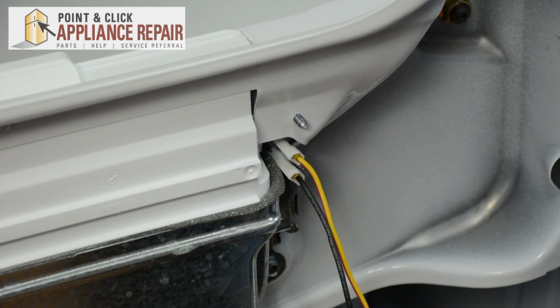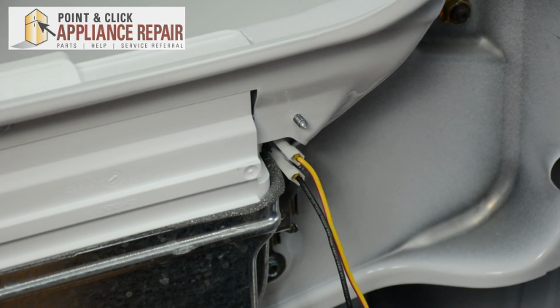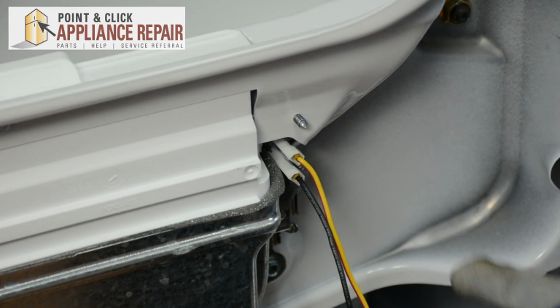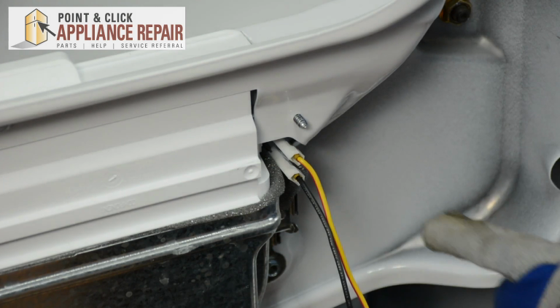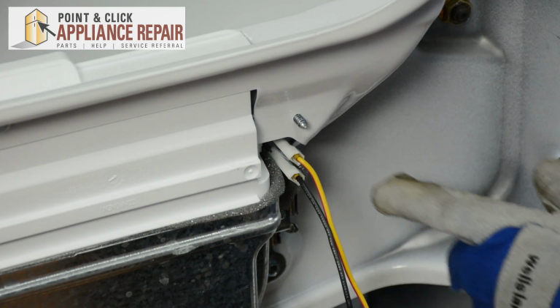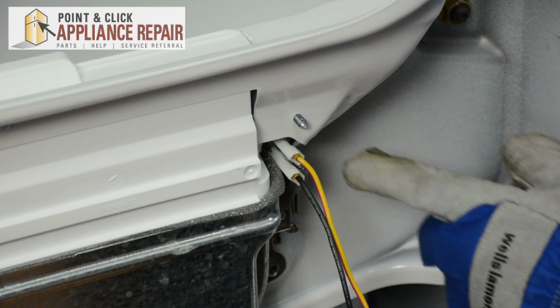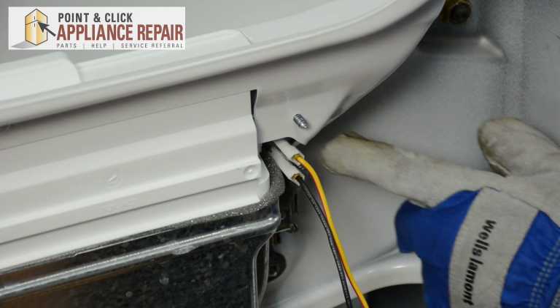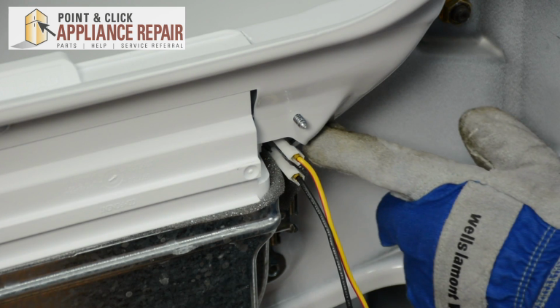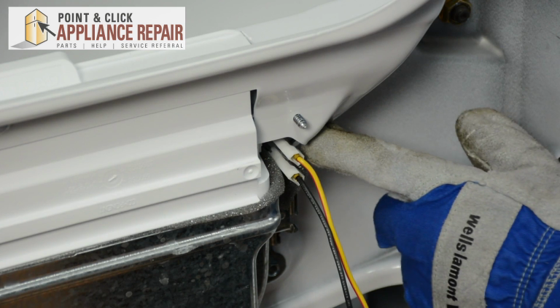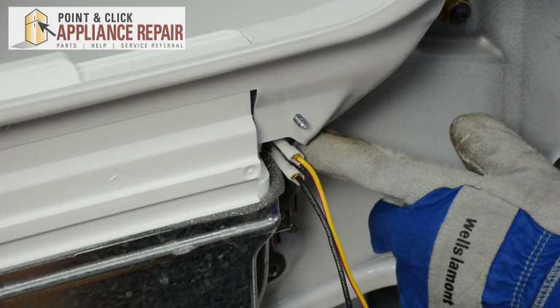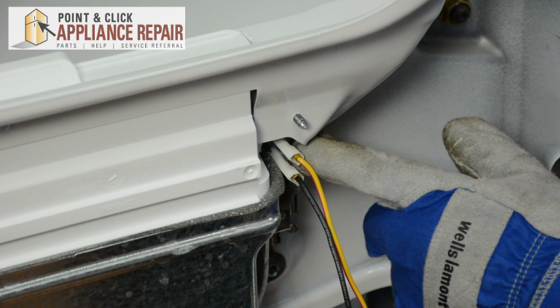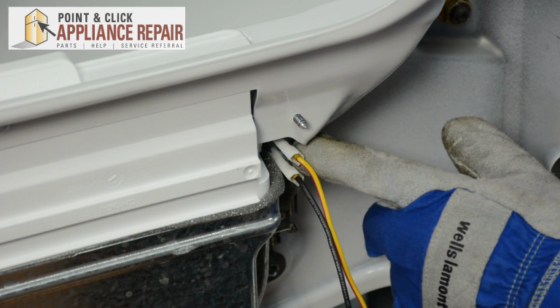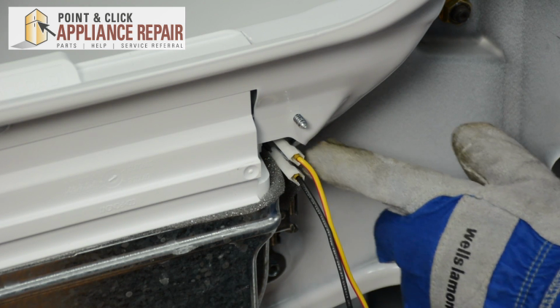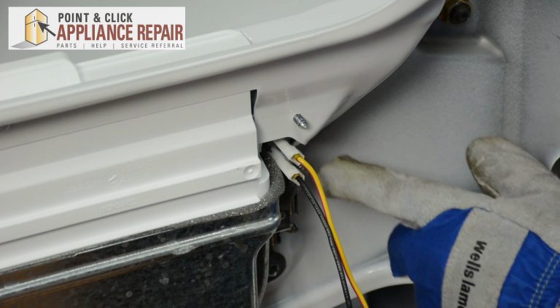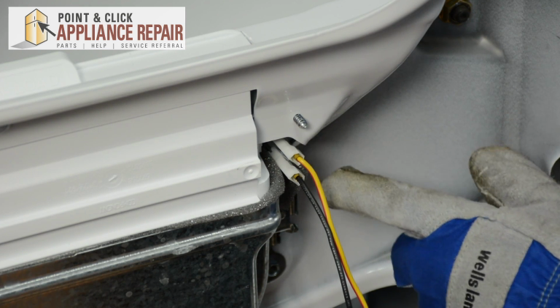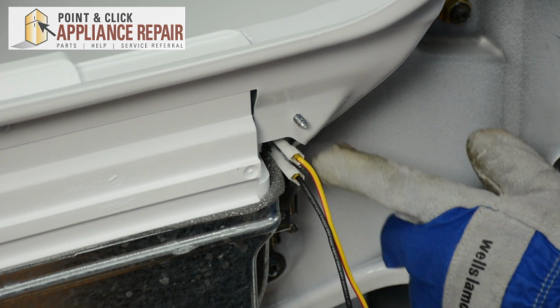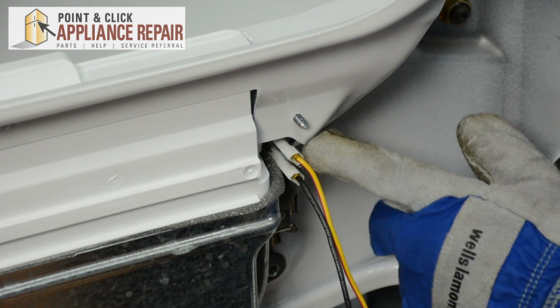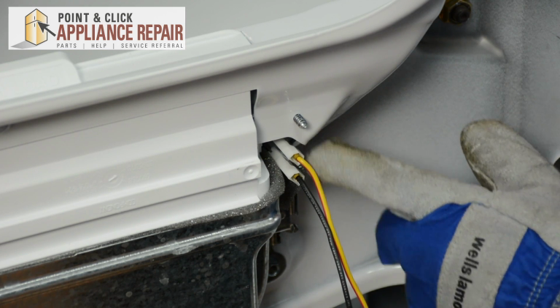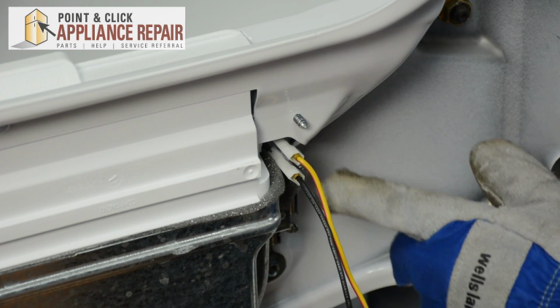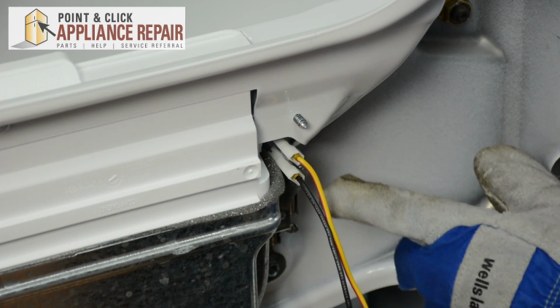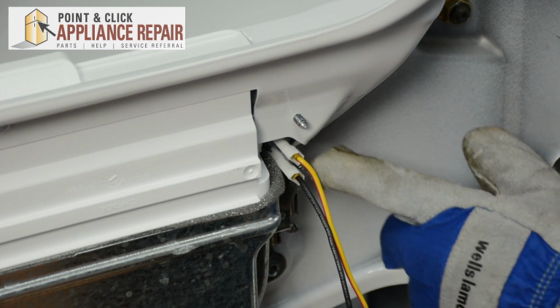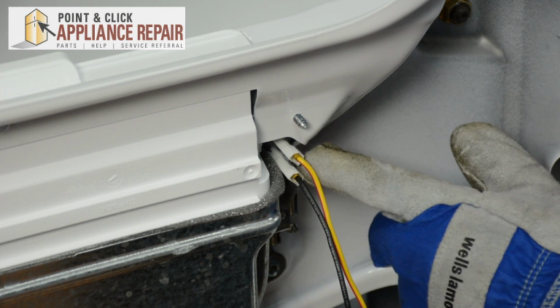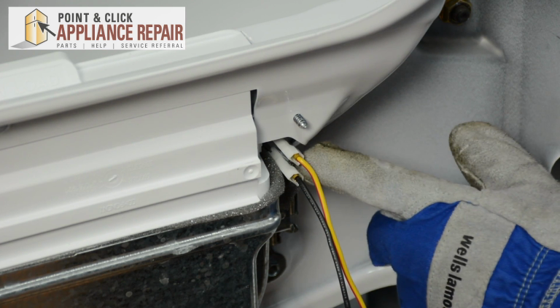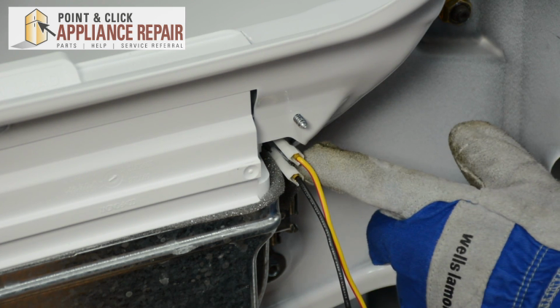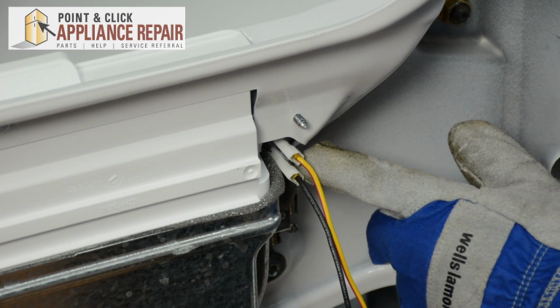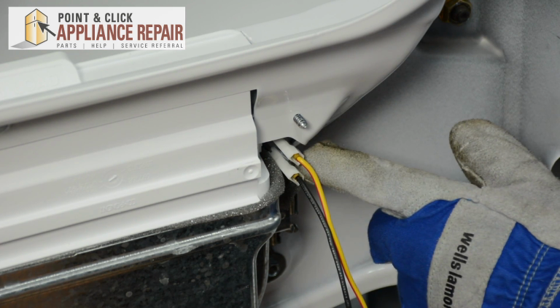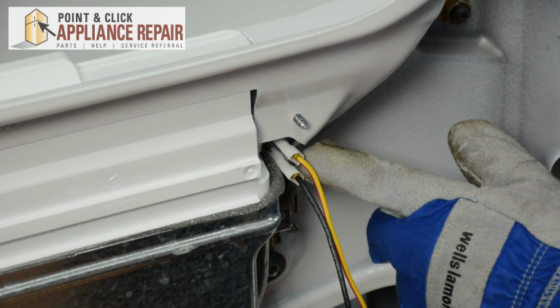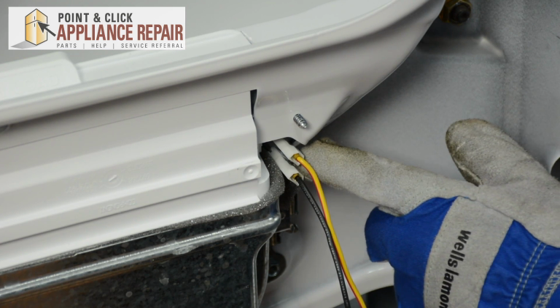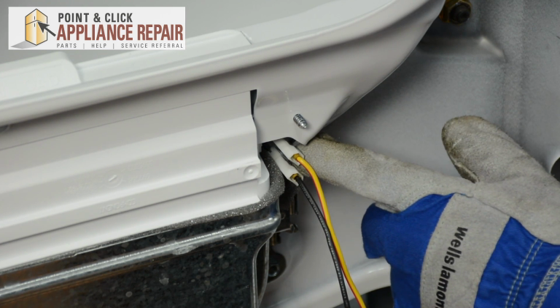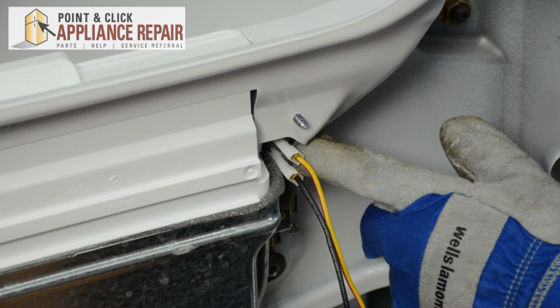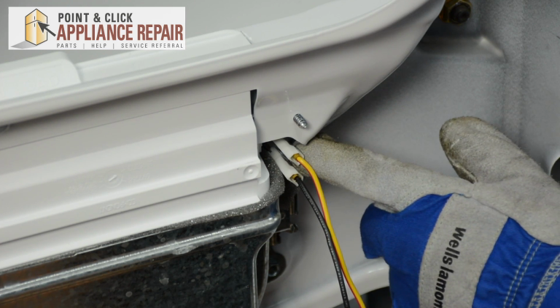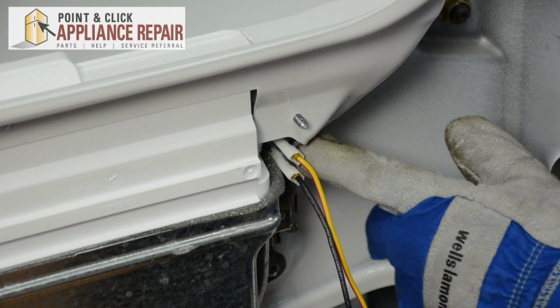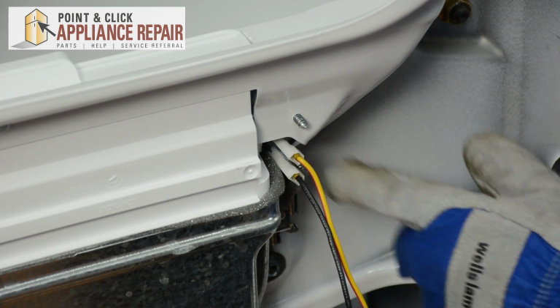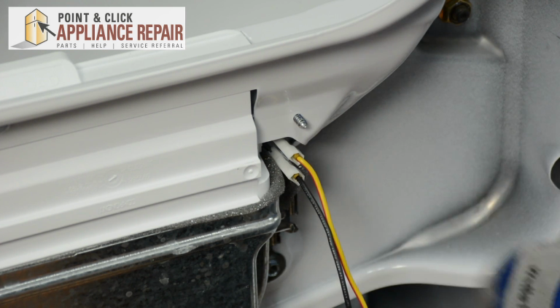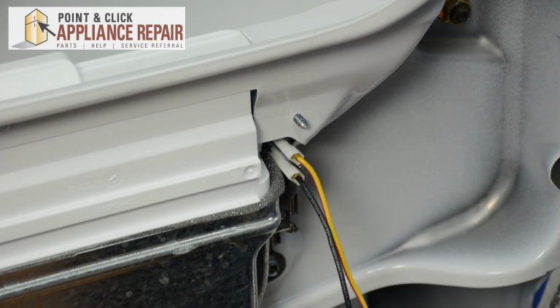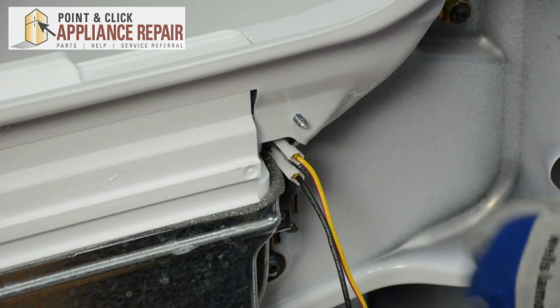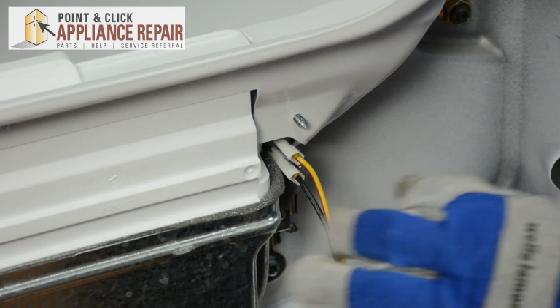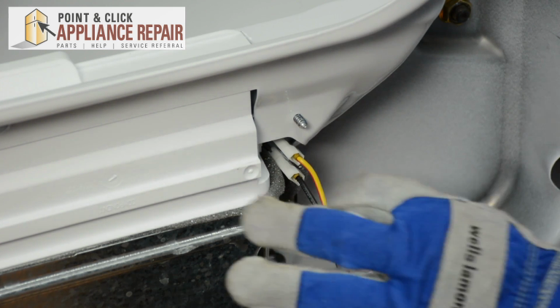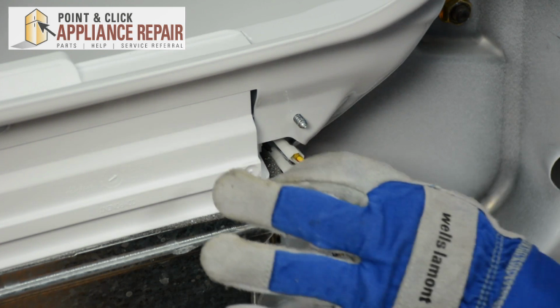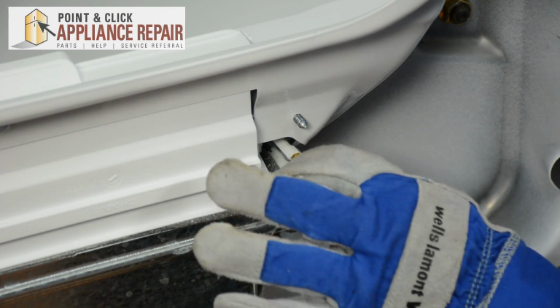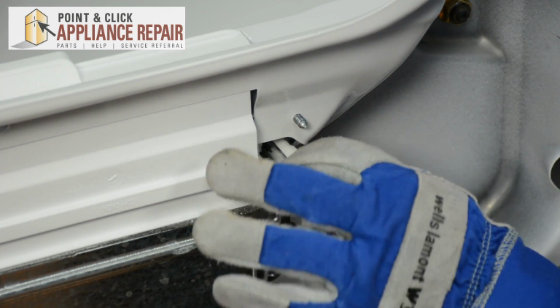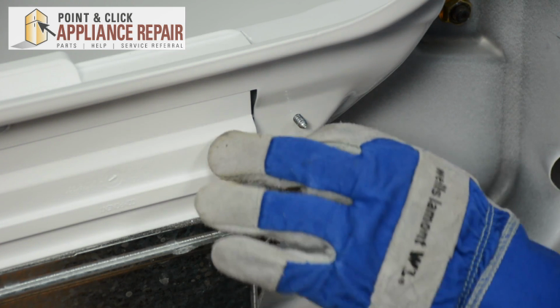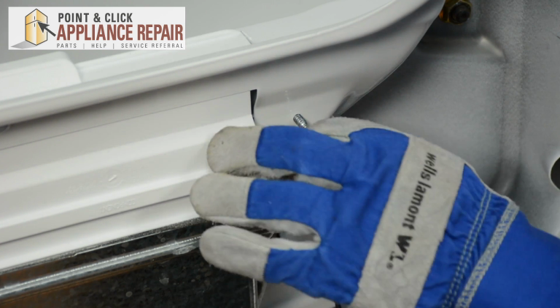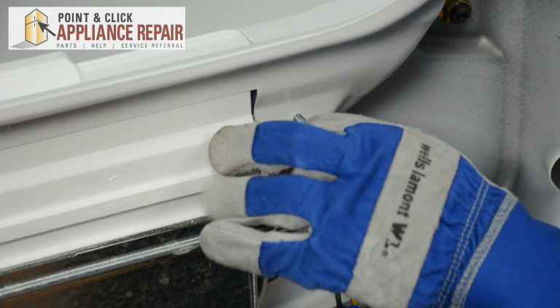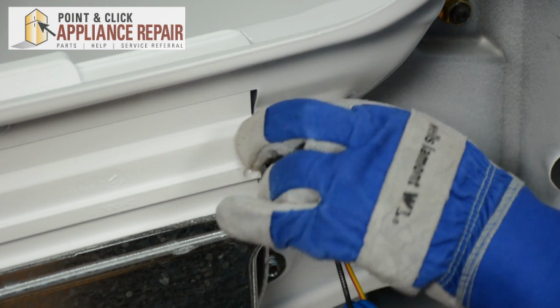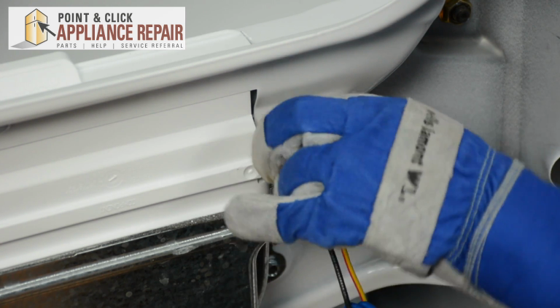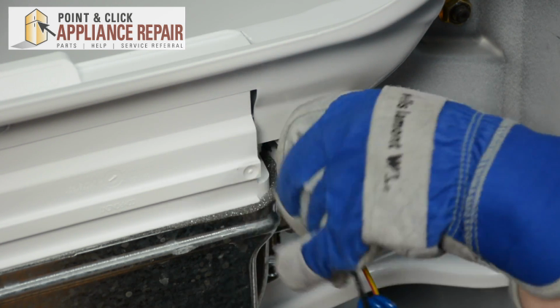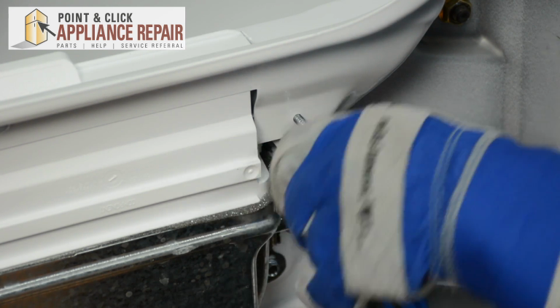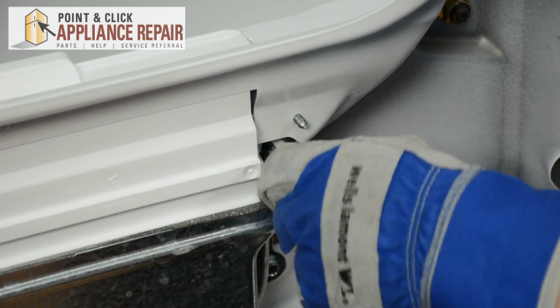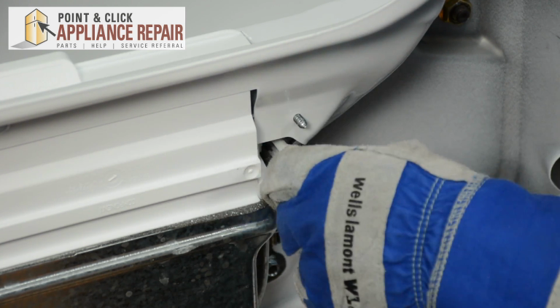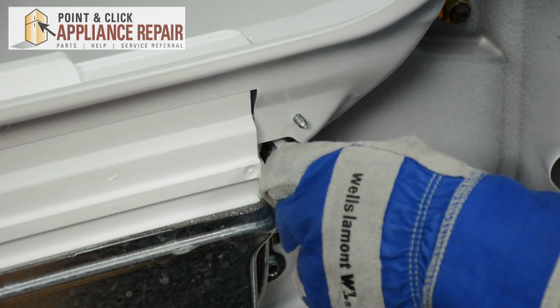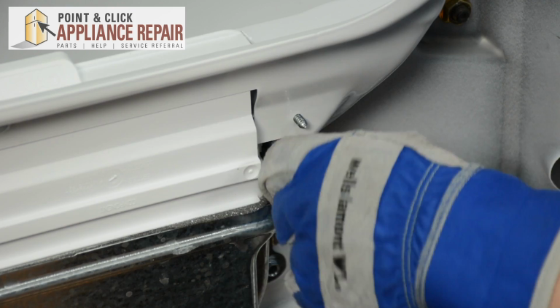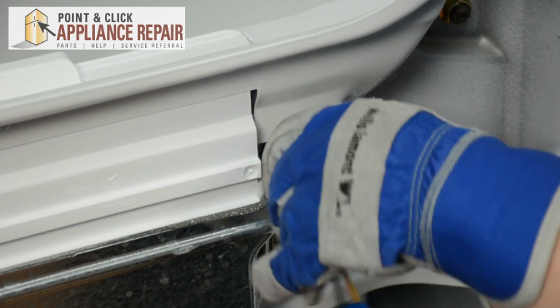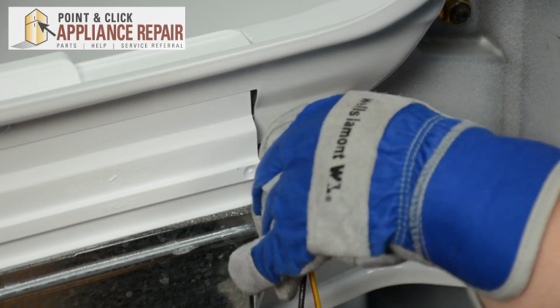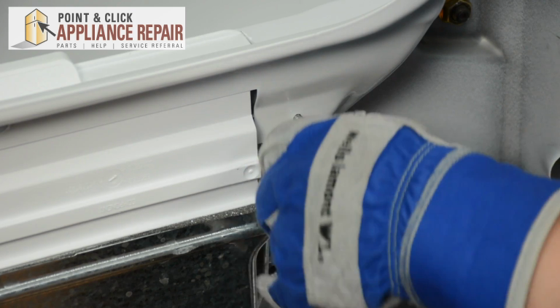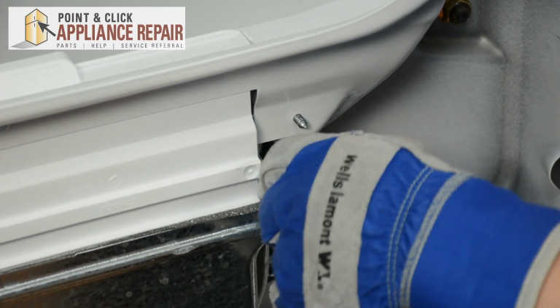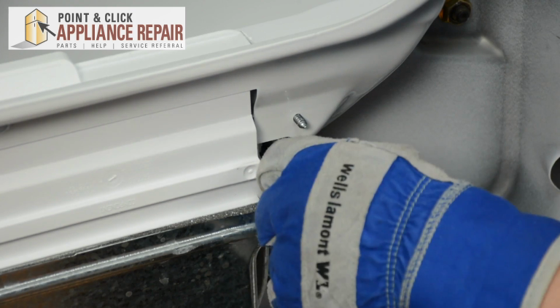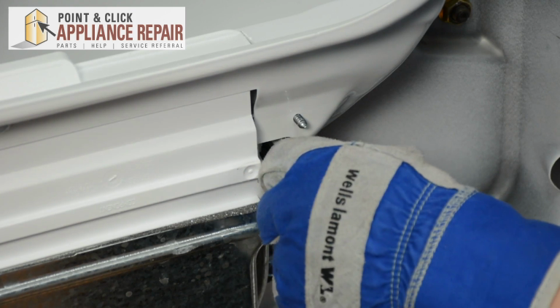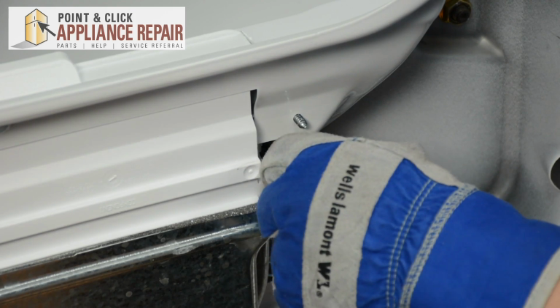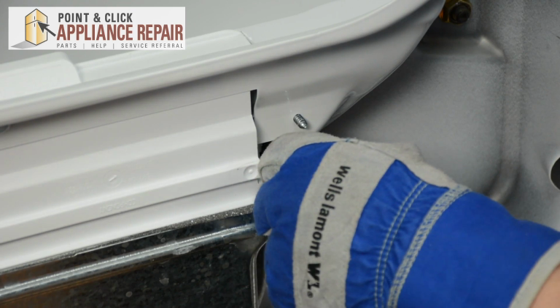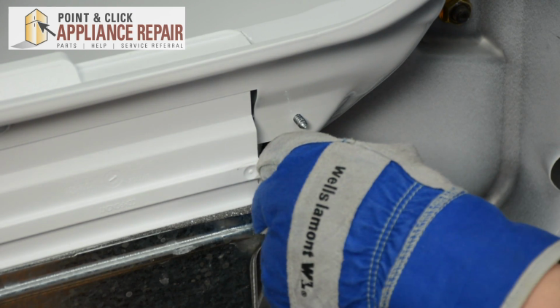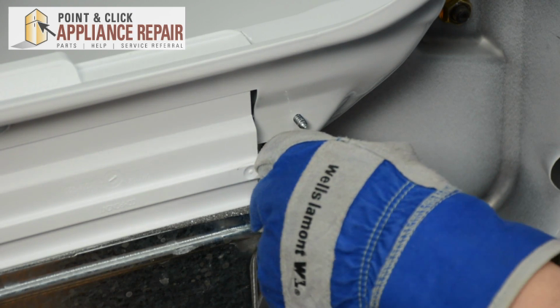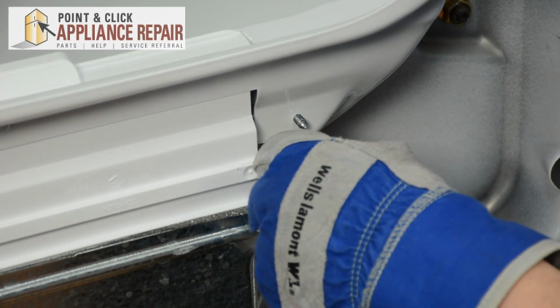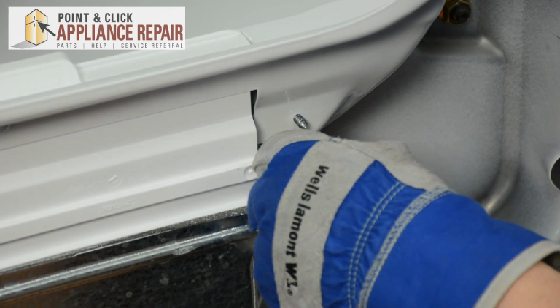Next, we're going to need to disconnect the two wire terminals at the moisture sensors here. We'll just pull those off.